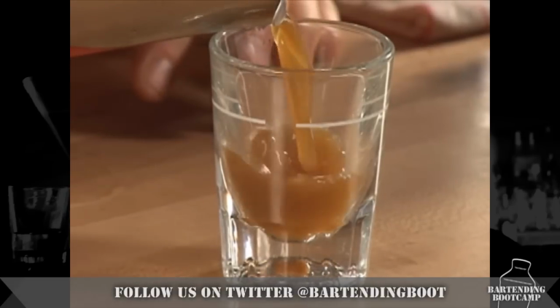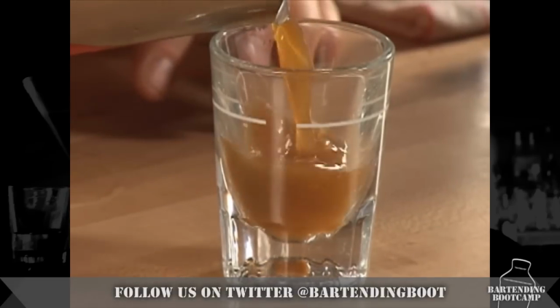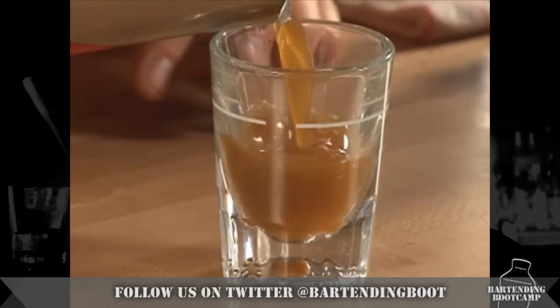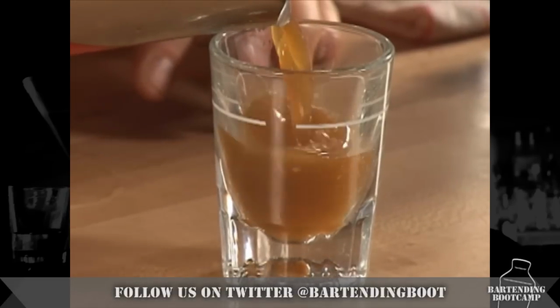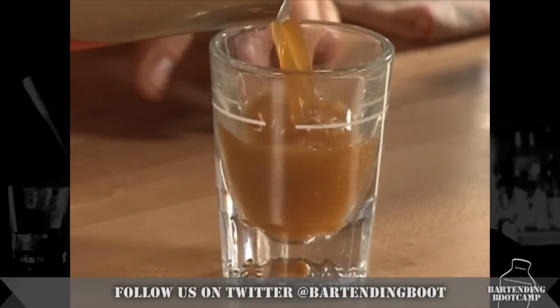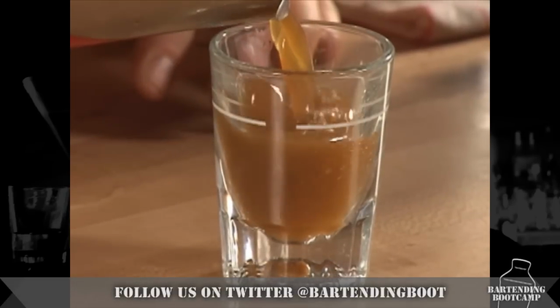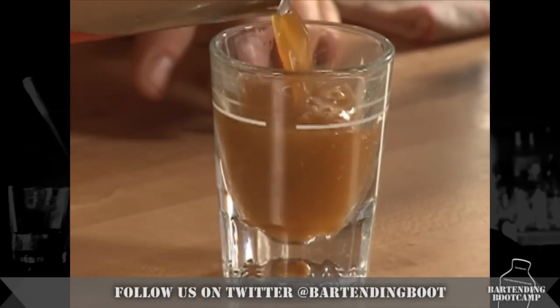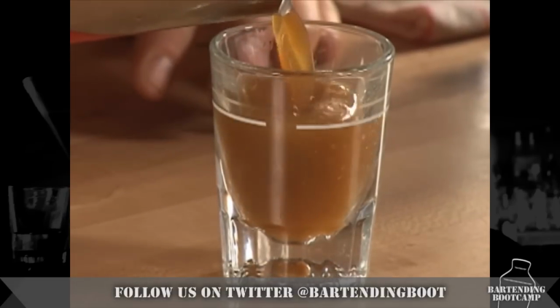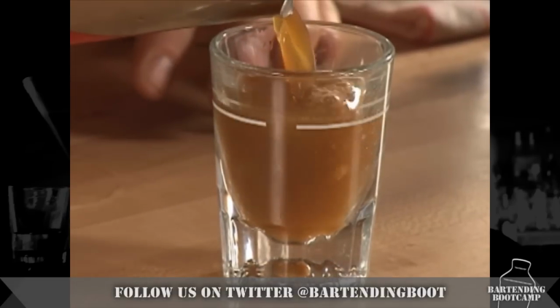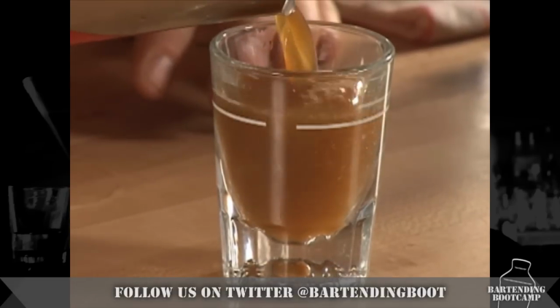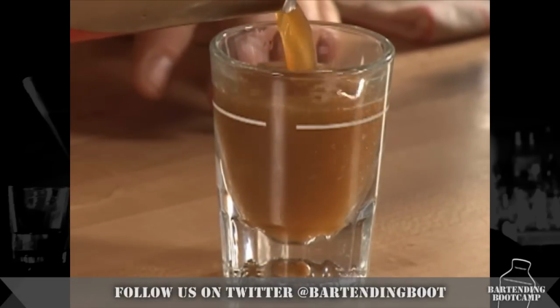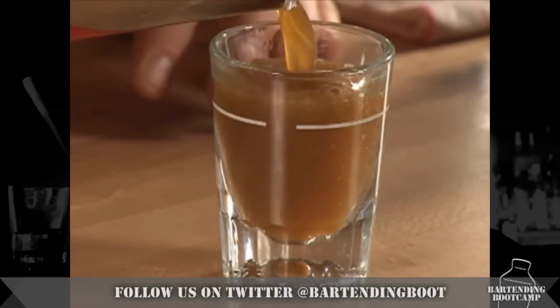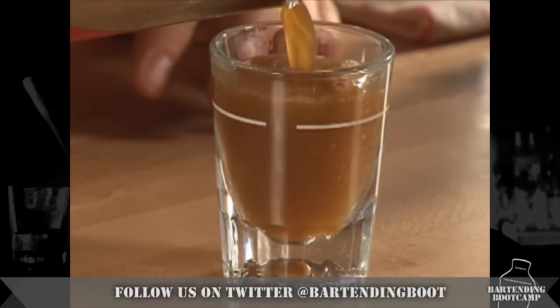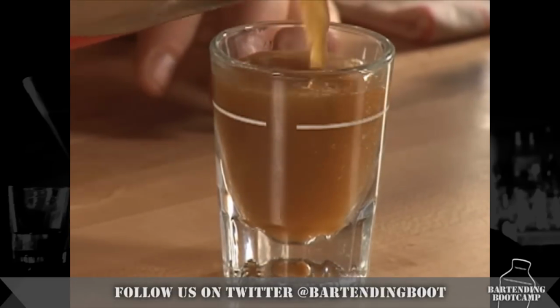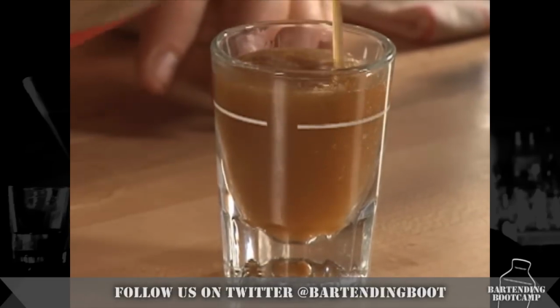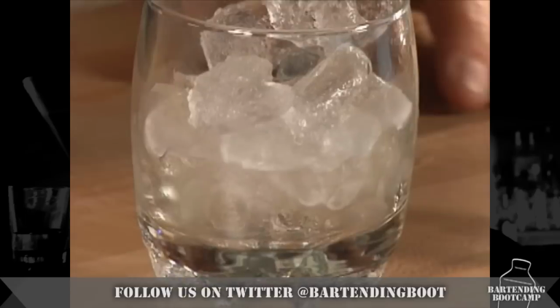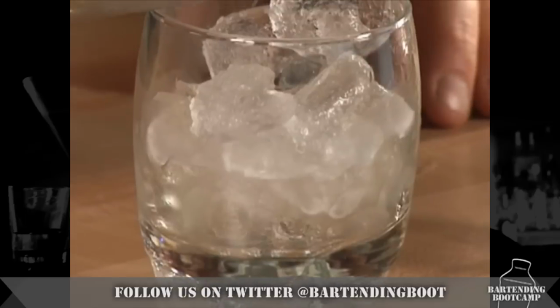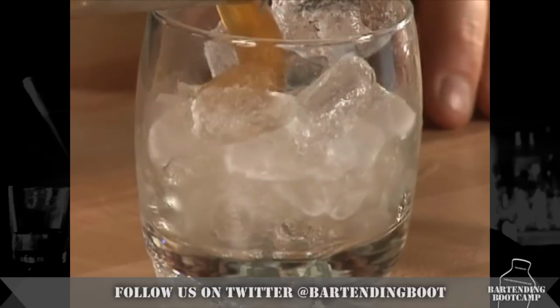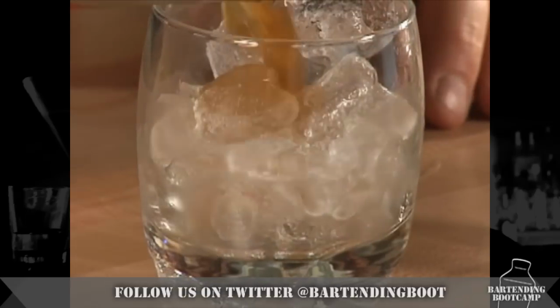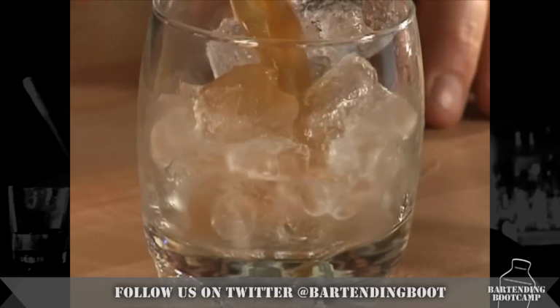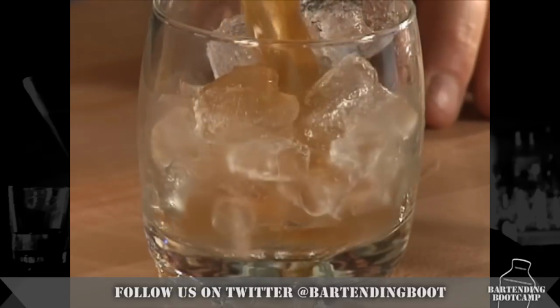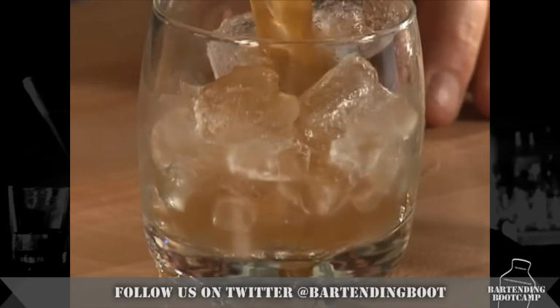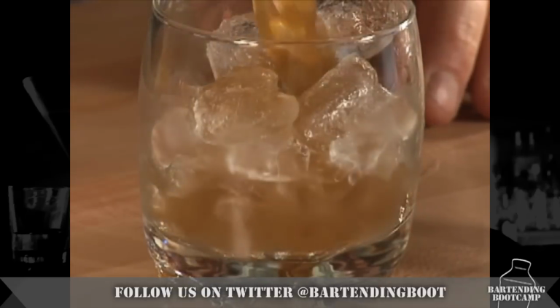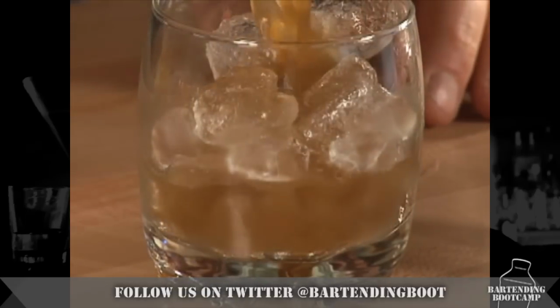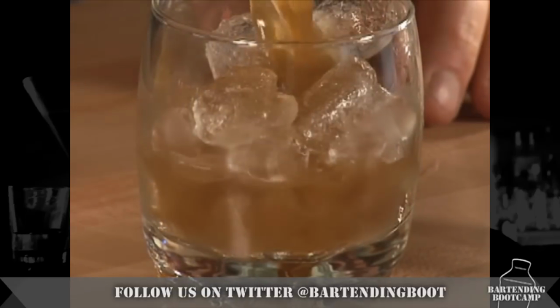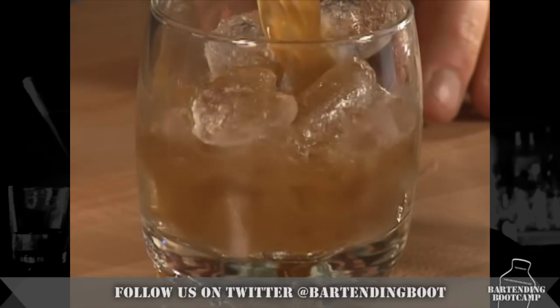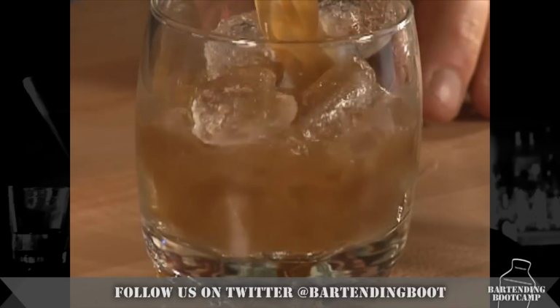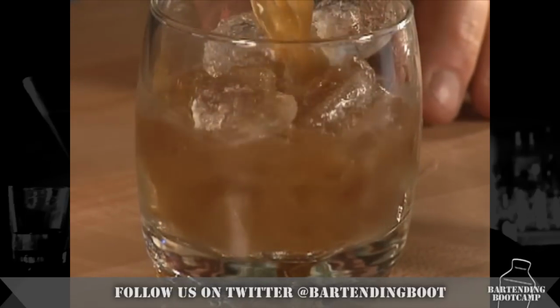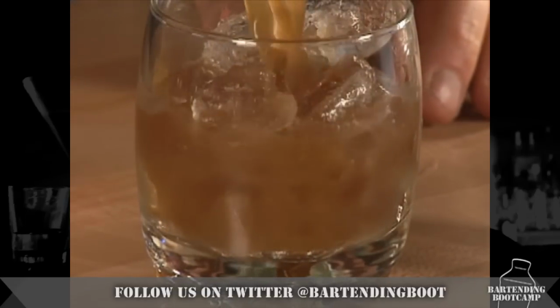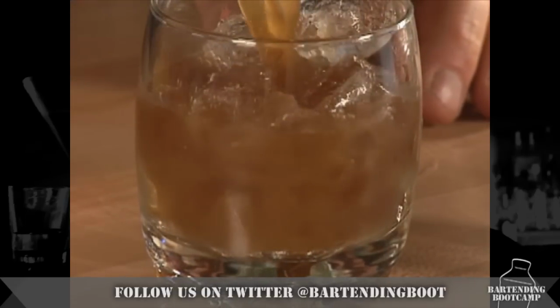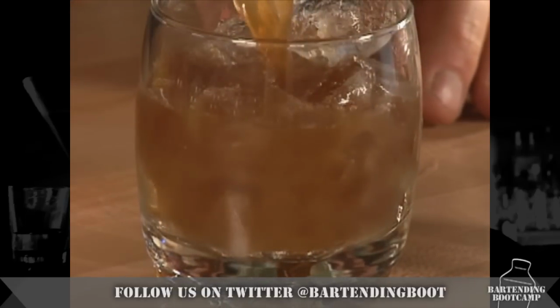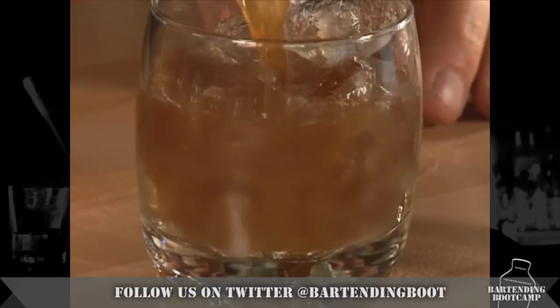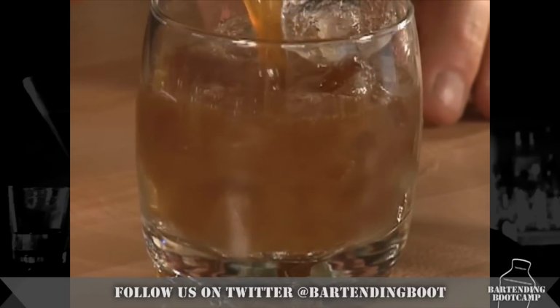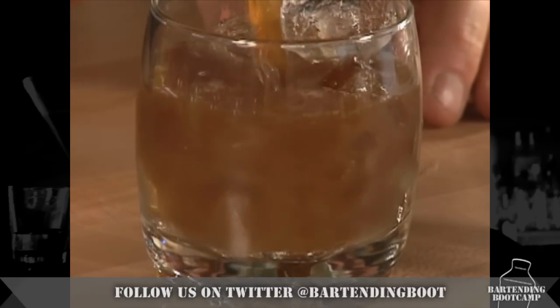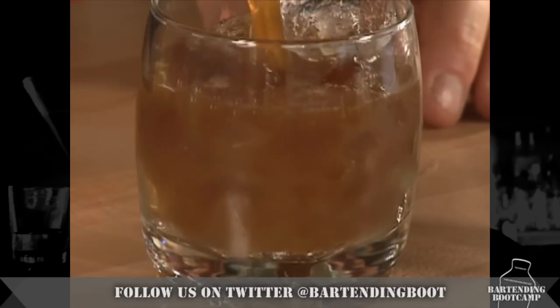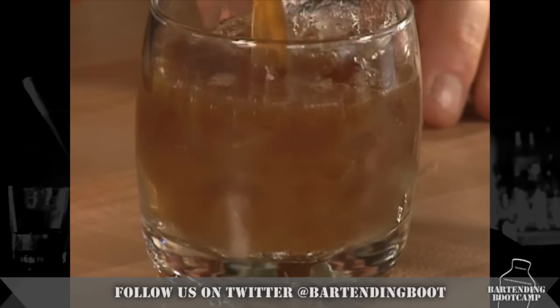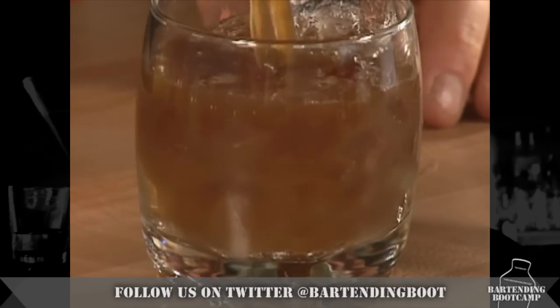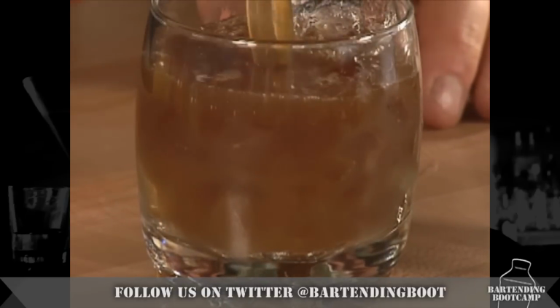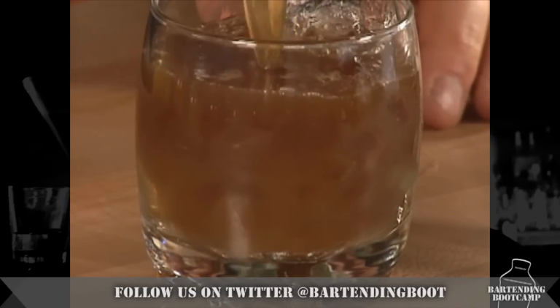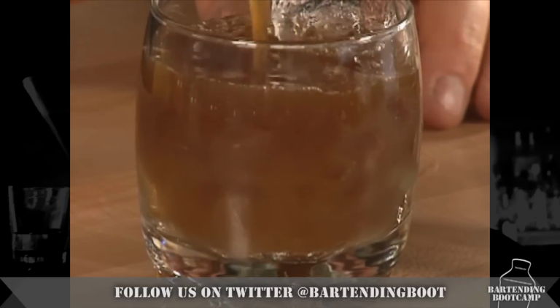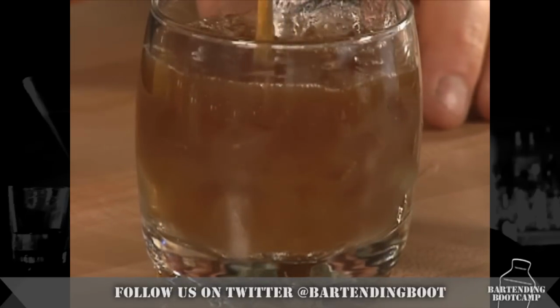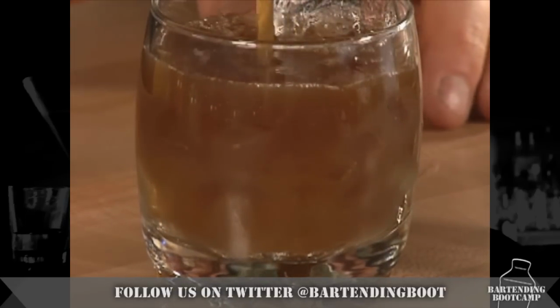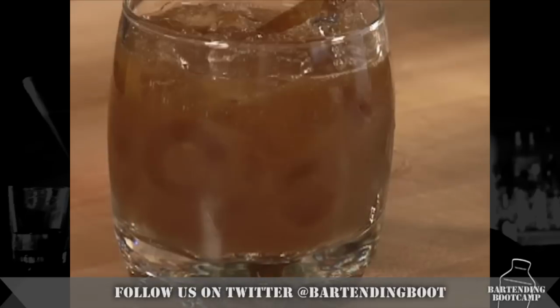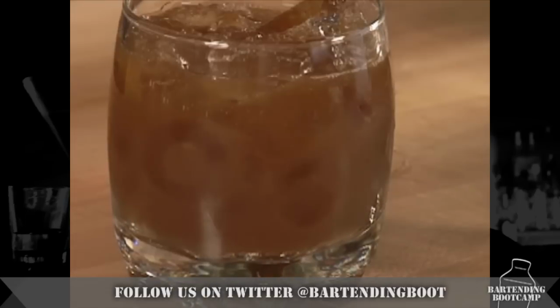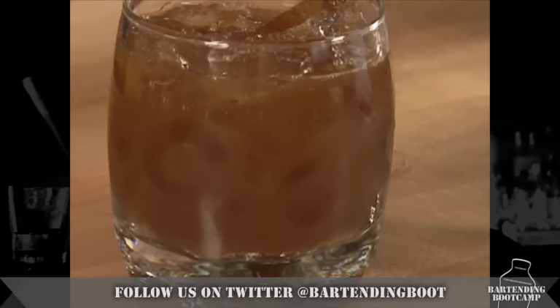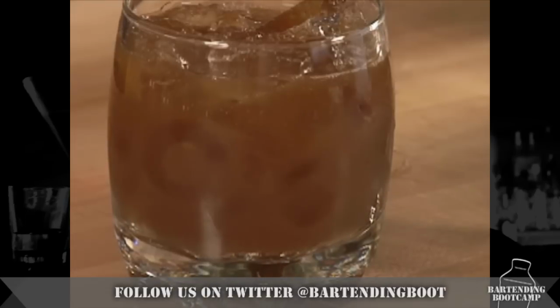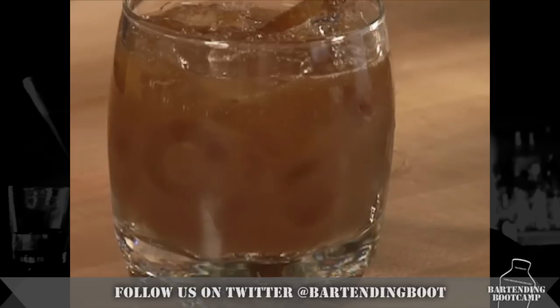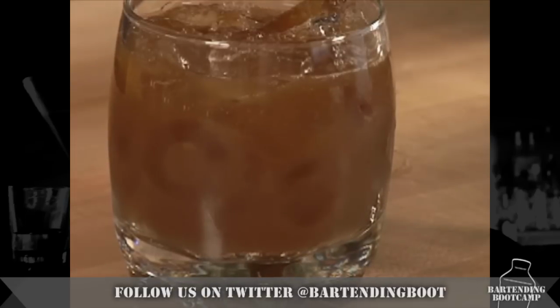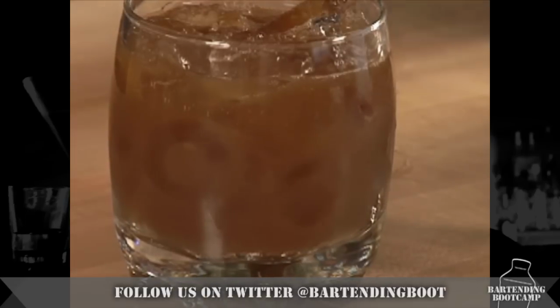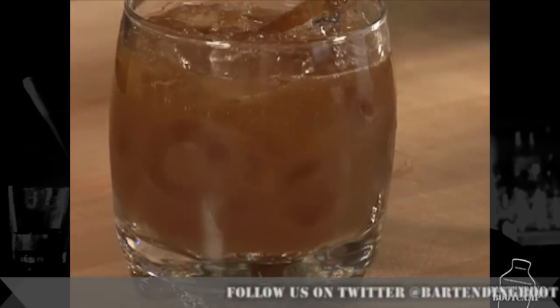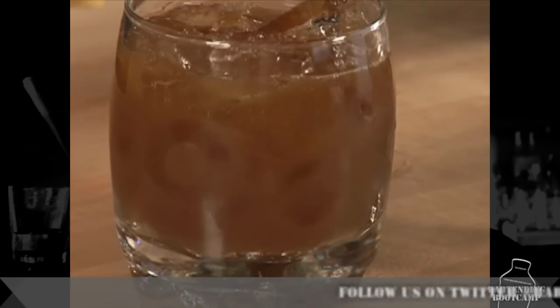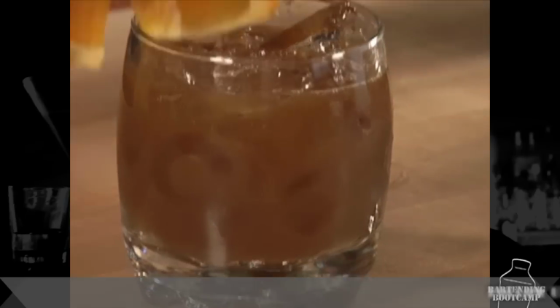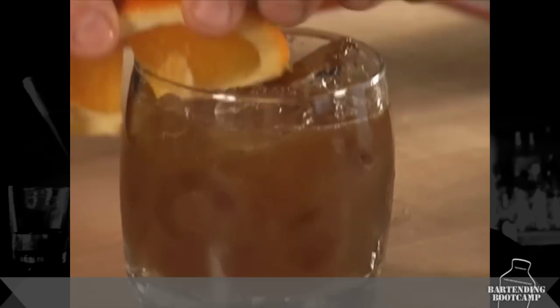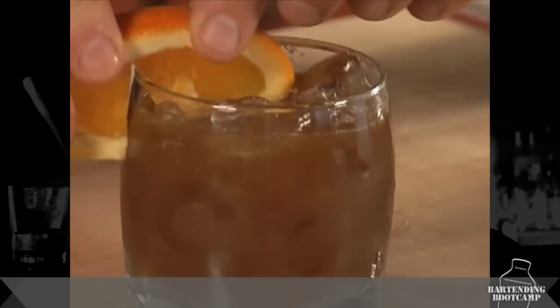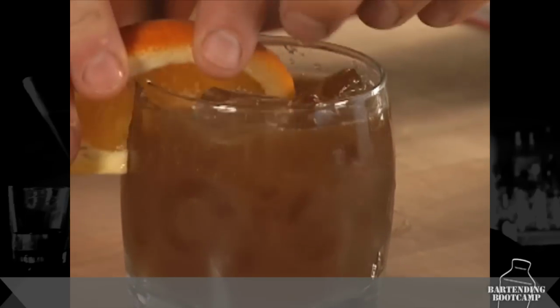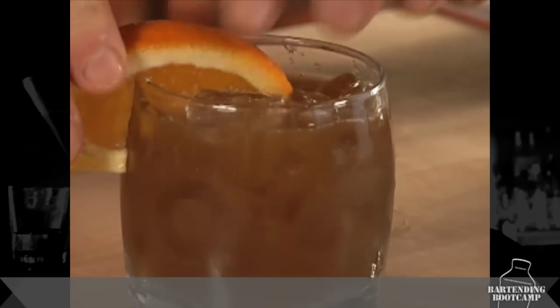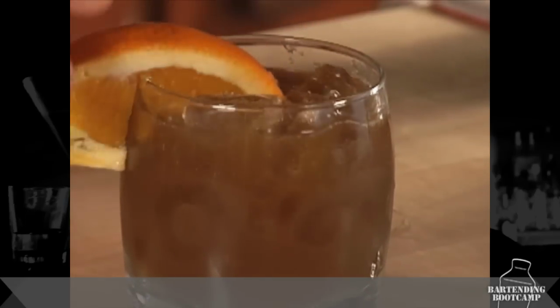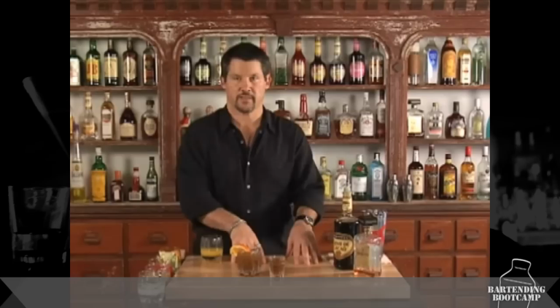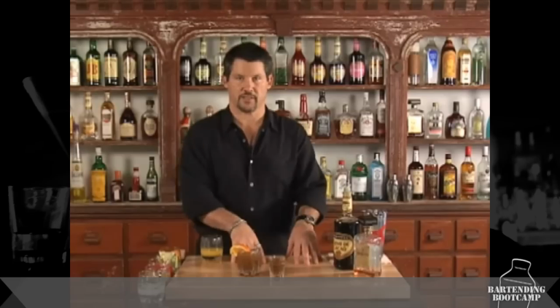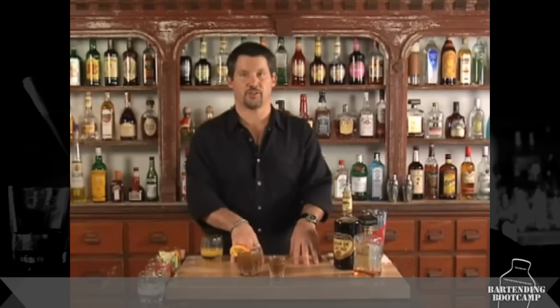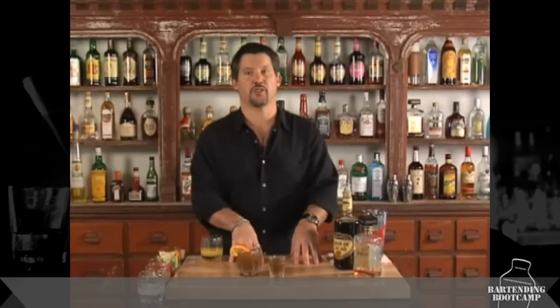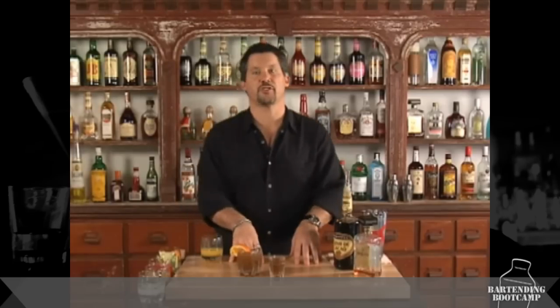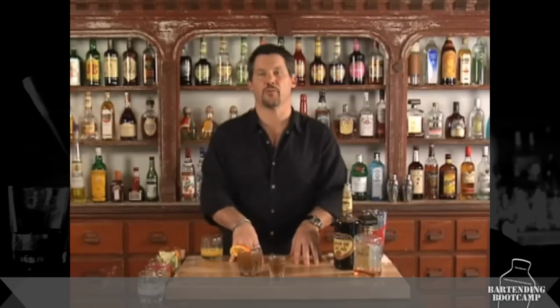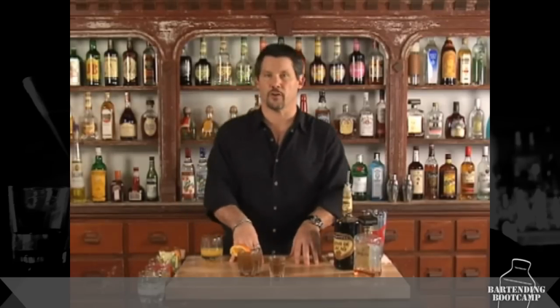Now this drink can be made as a shot or on the rocks. It comes out looking exactly like a Tootsie Roll. Garnish it with a piece of orange. That's a Tootsie Roll.